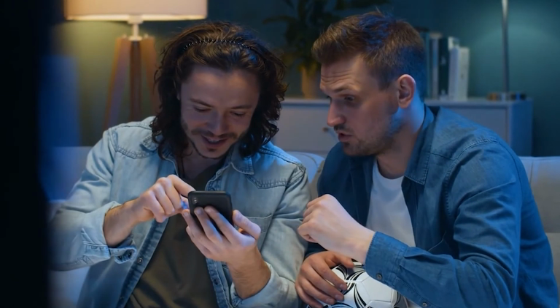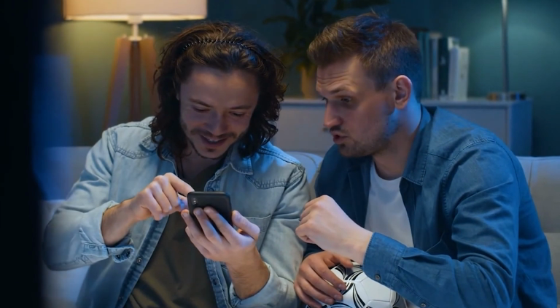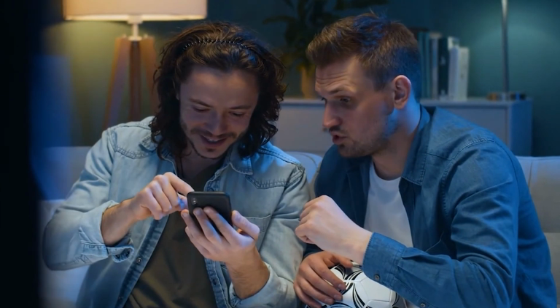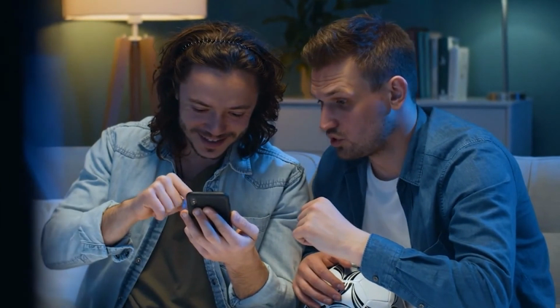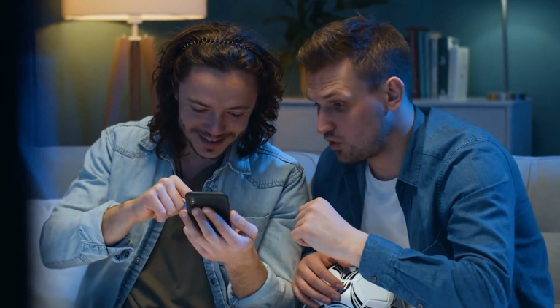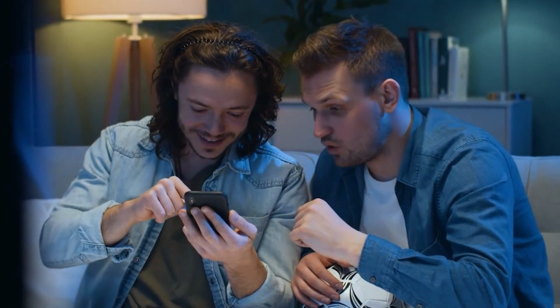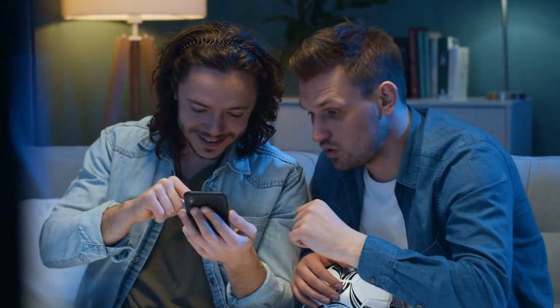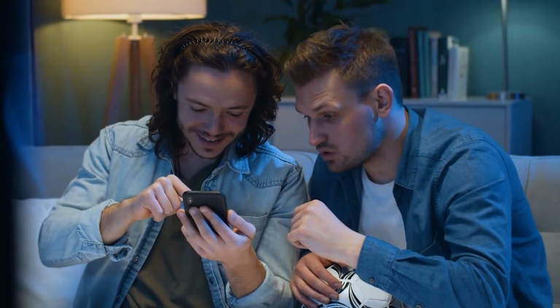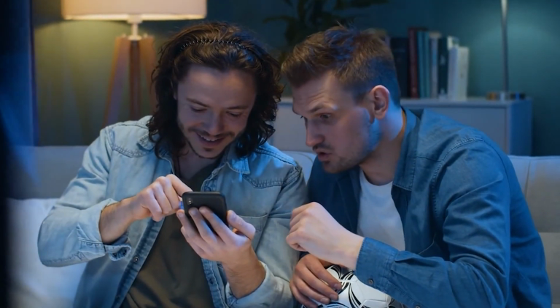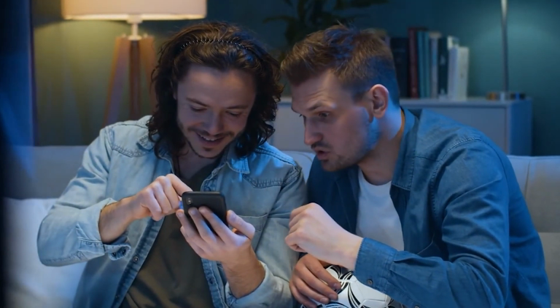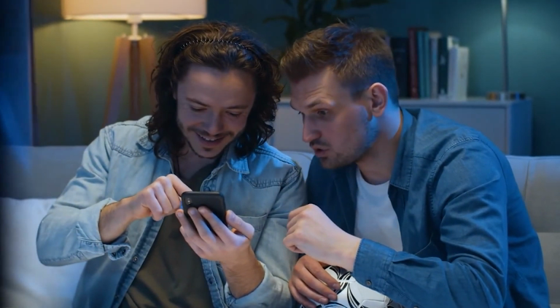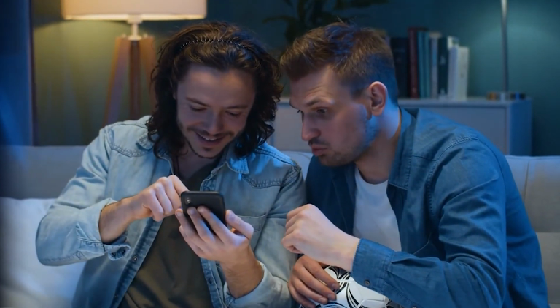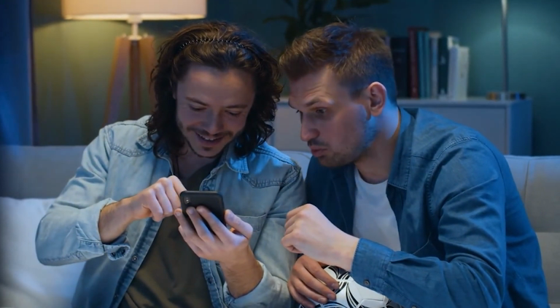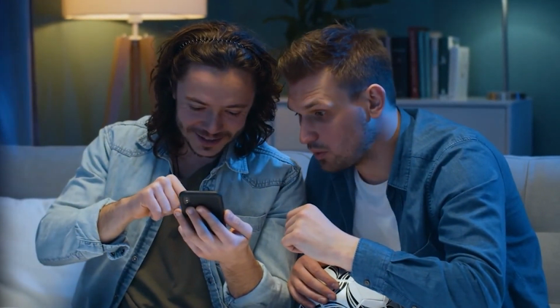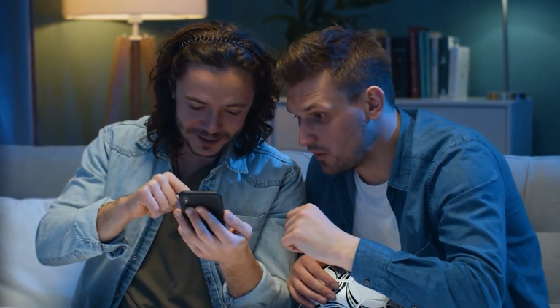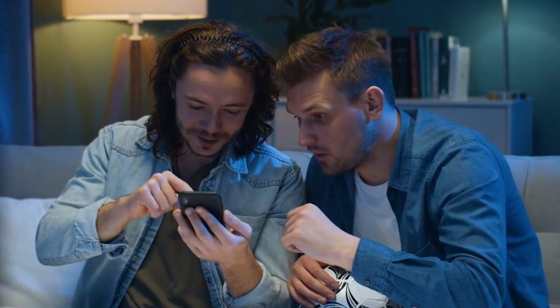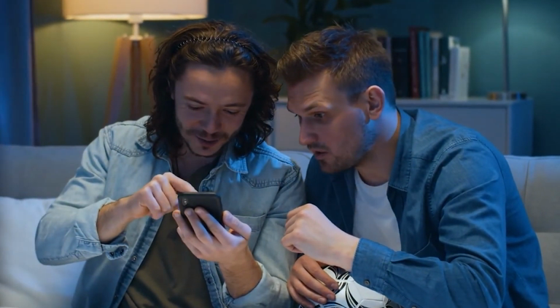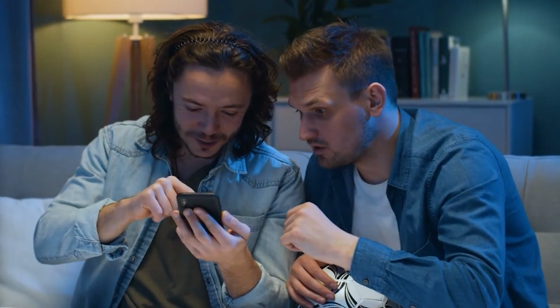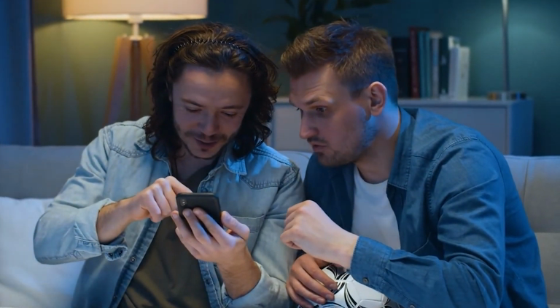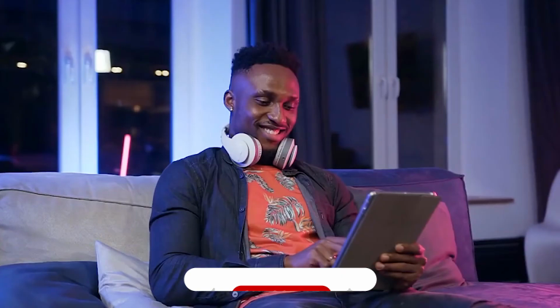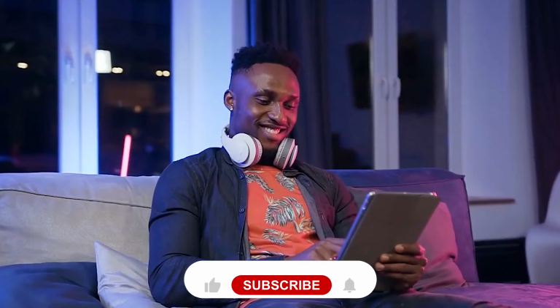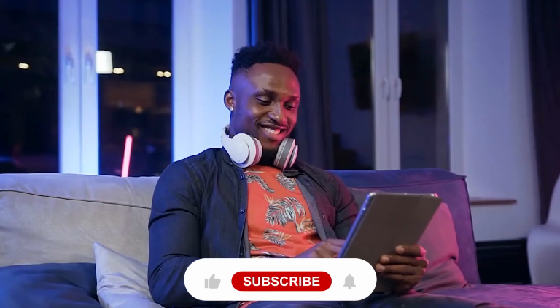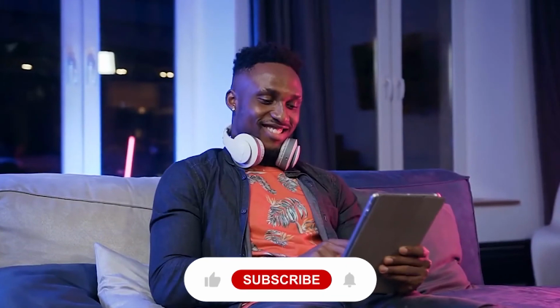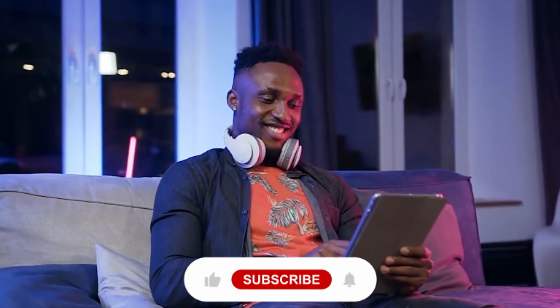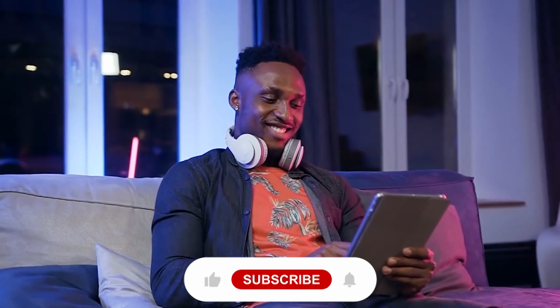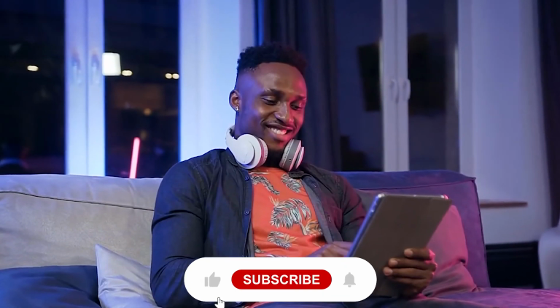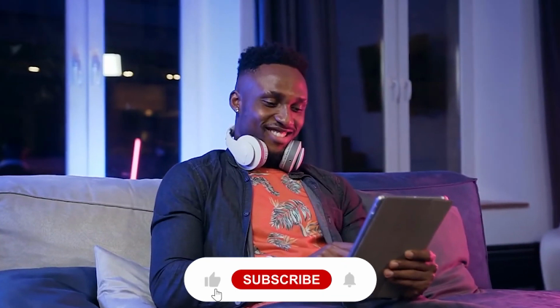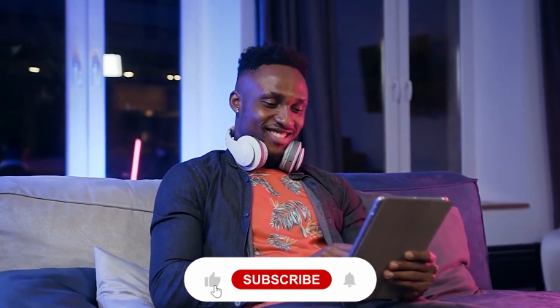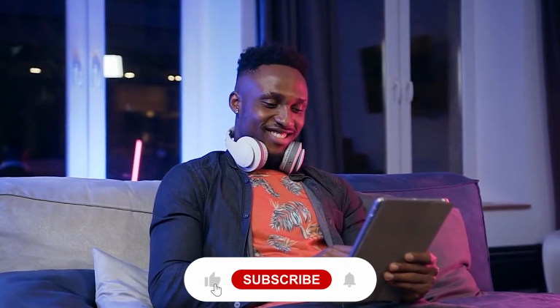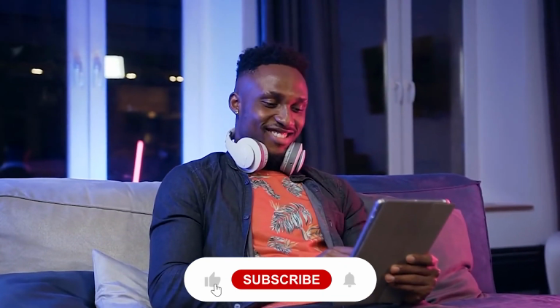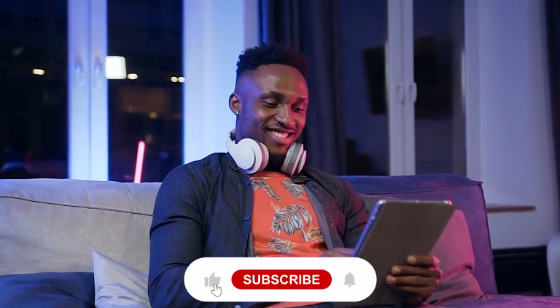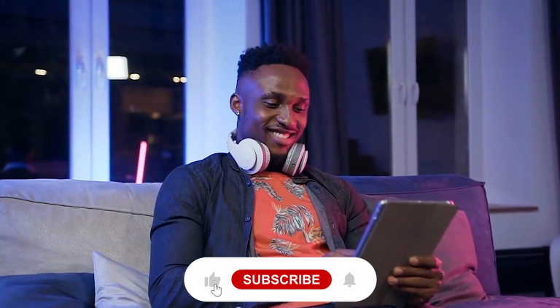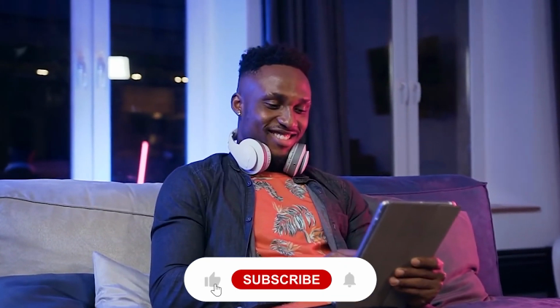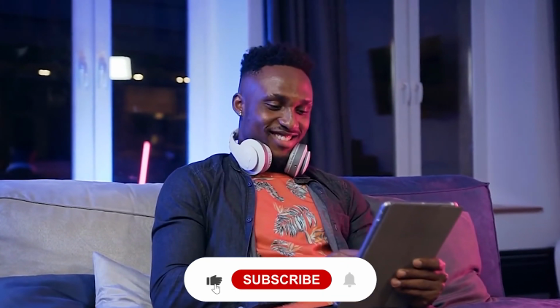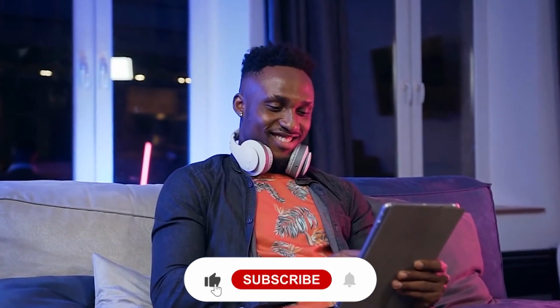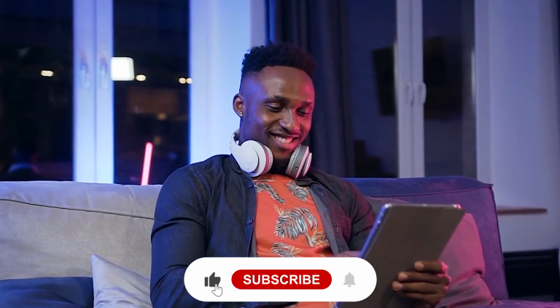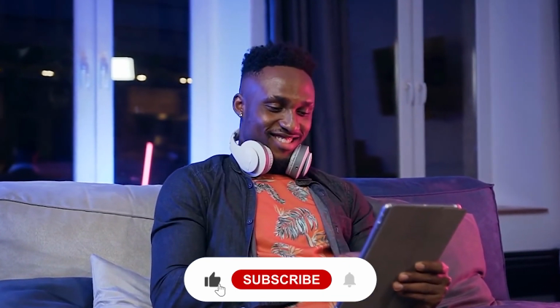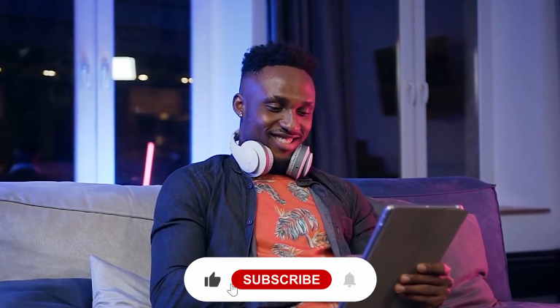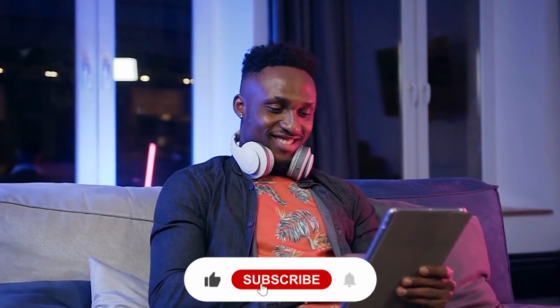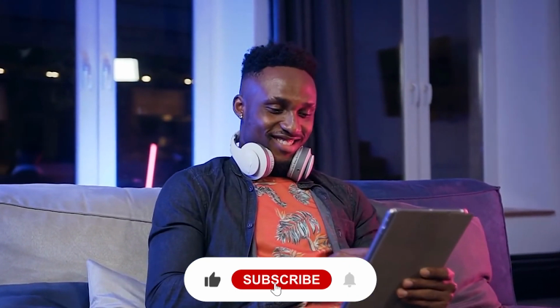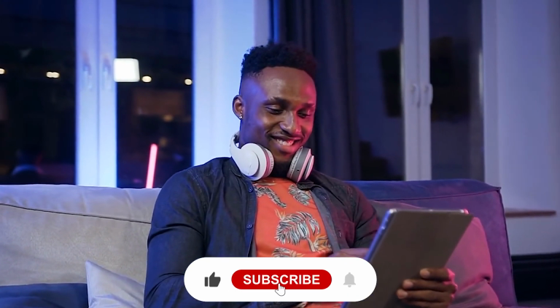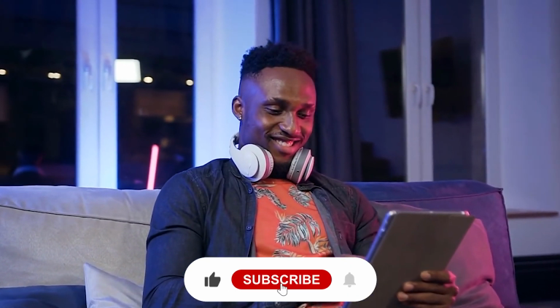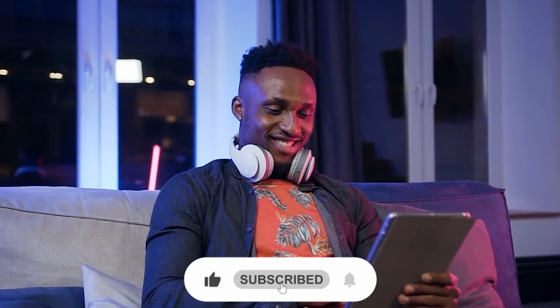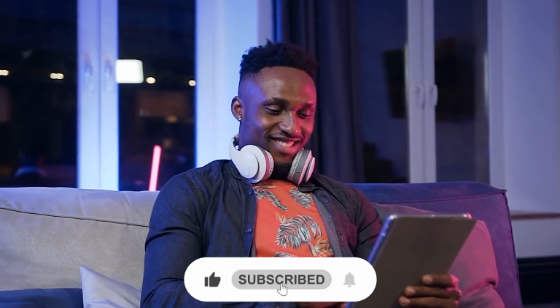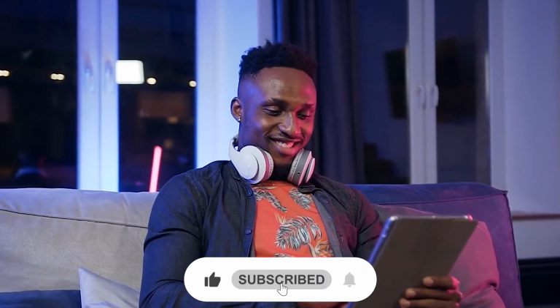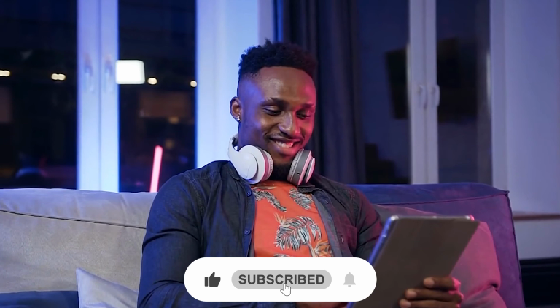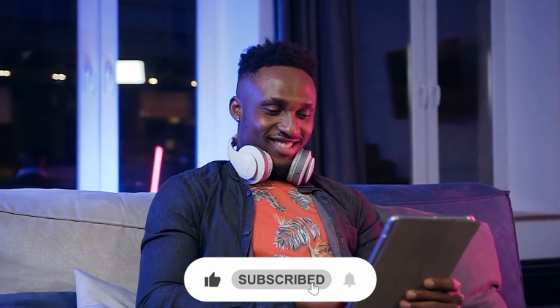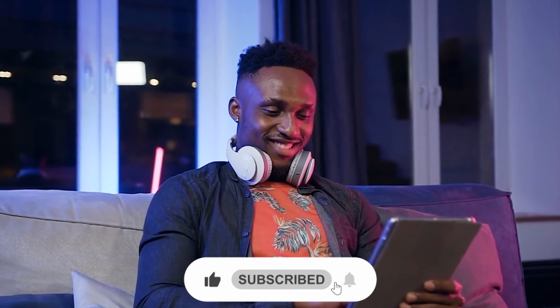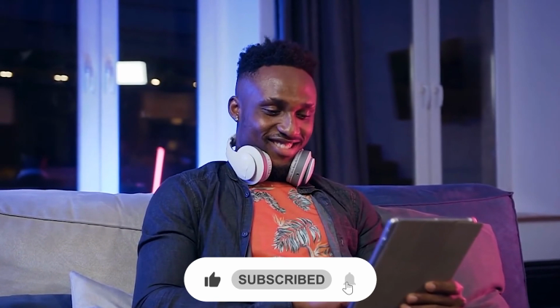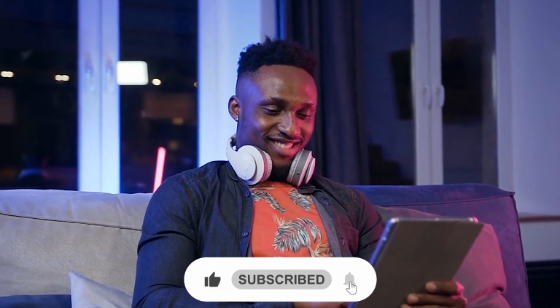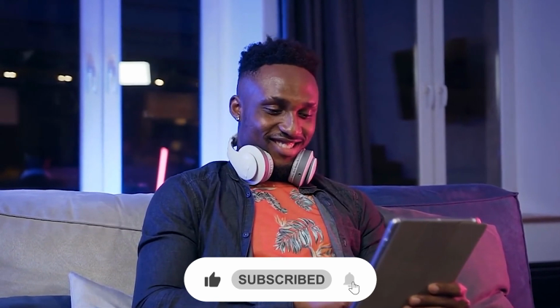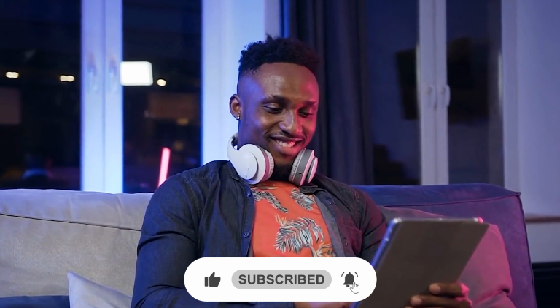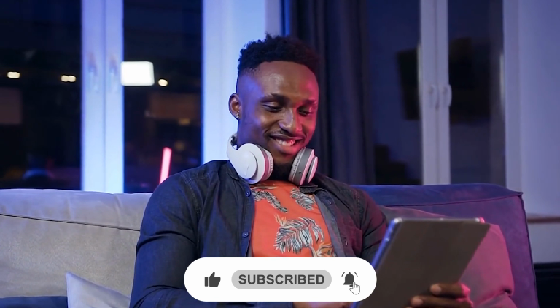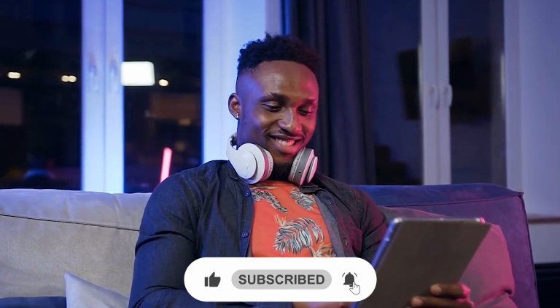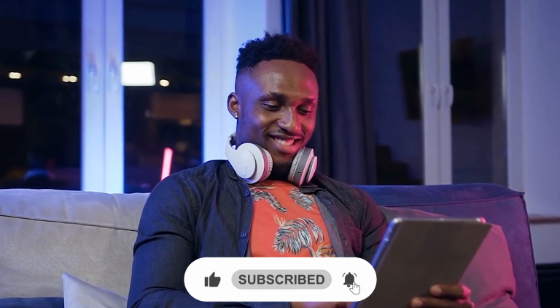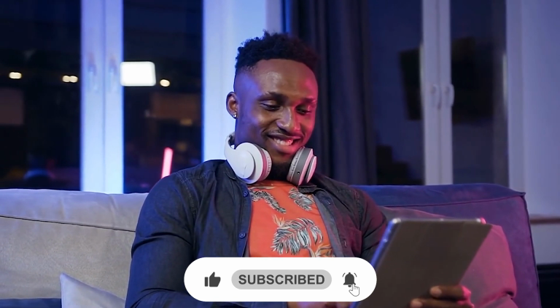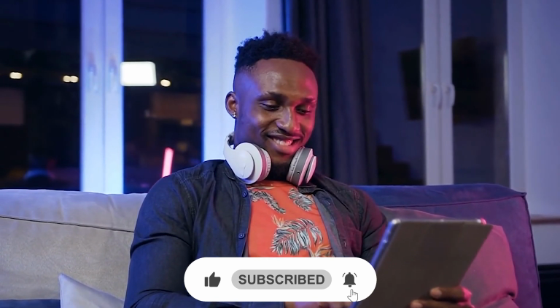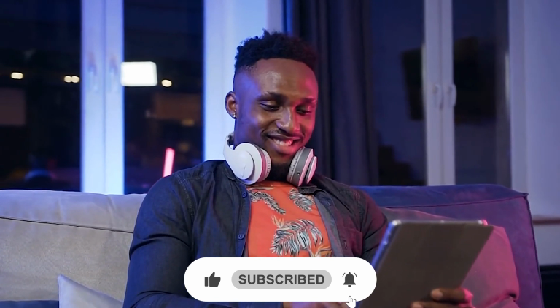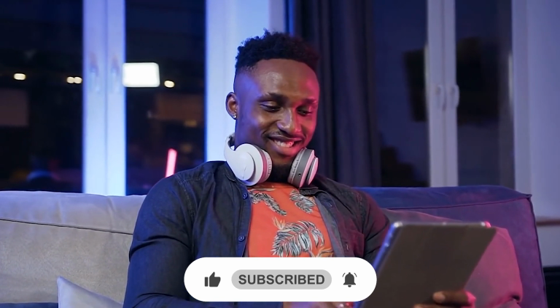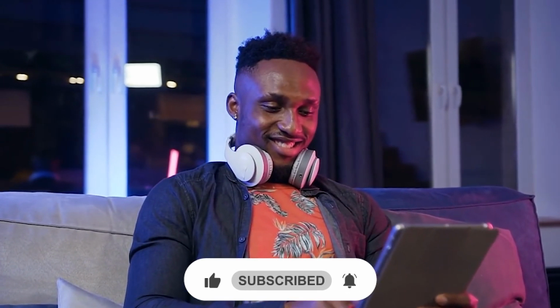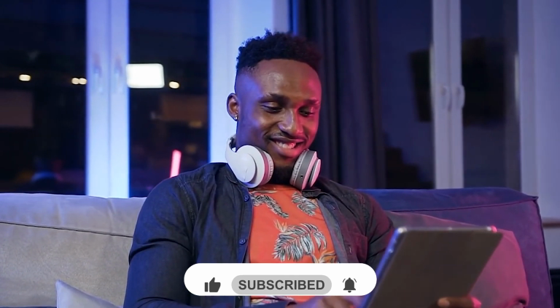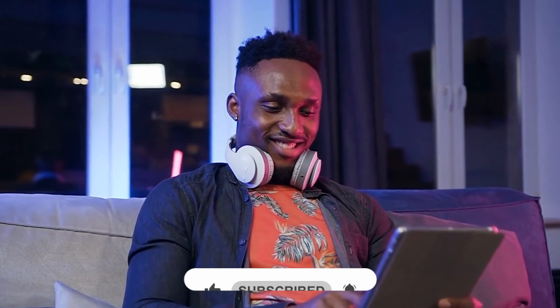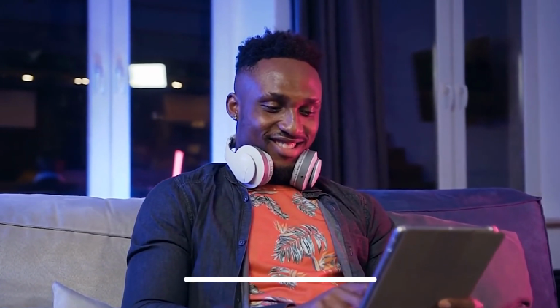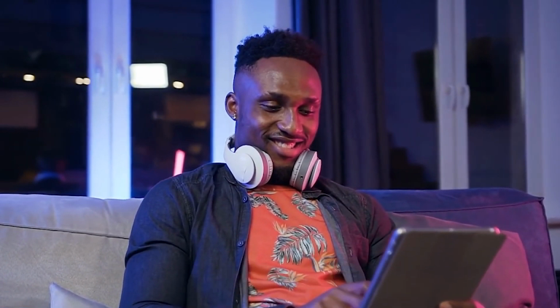Let us know your opinion in the comment section below. That was all for today — hope you liked the video. Do not forget to subscribe to our YouTube channel. Stay safe and we will be back soon with another video.